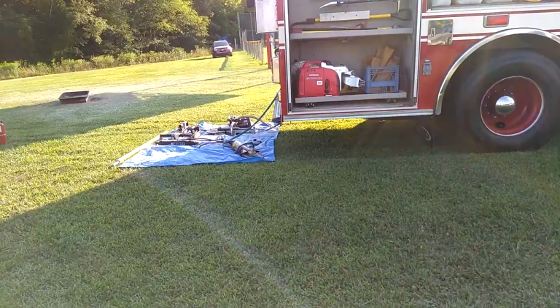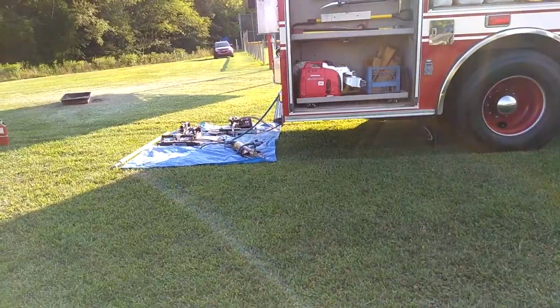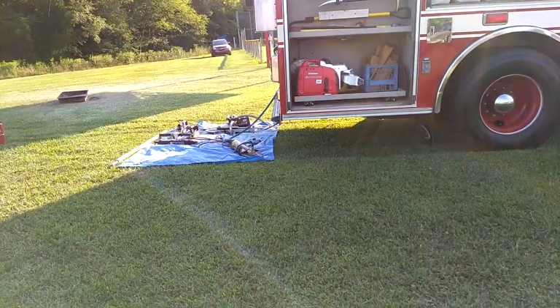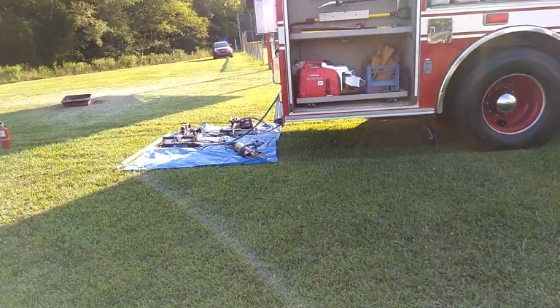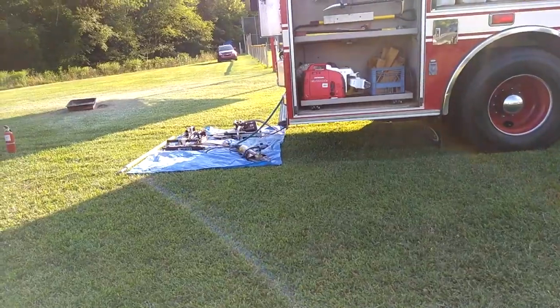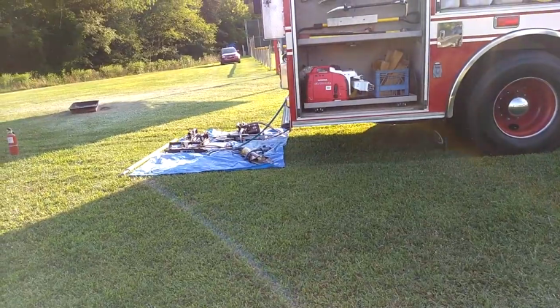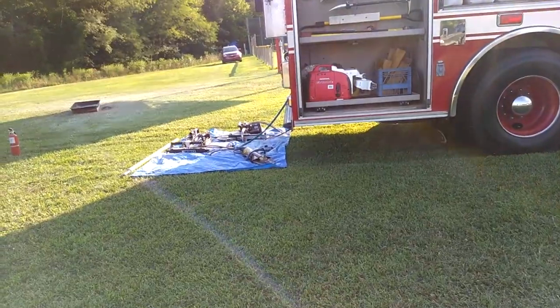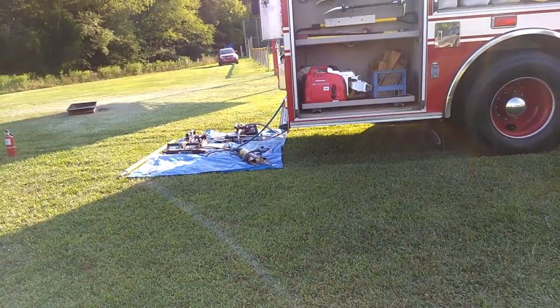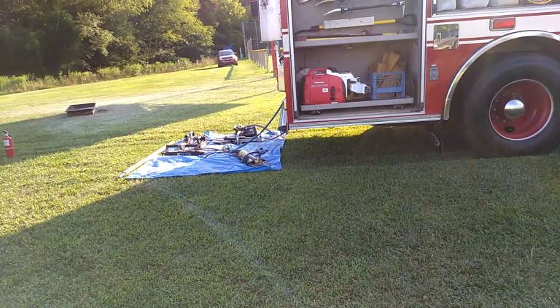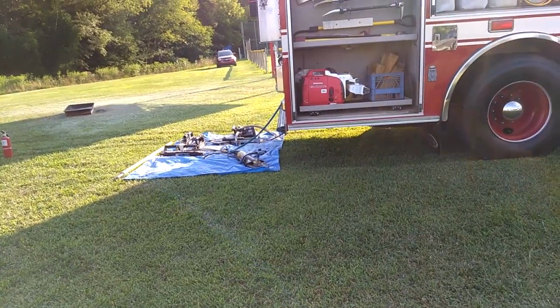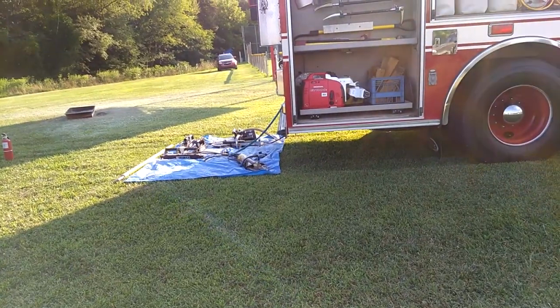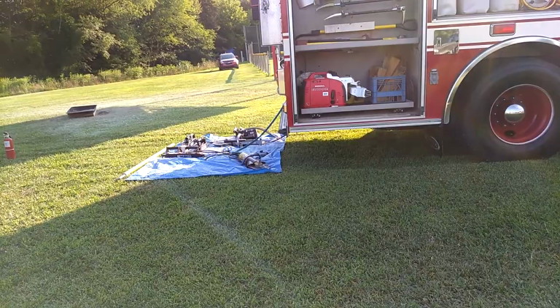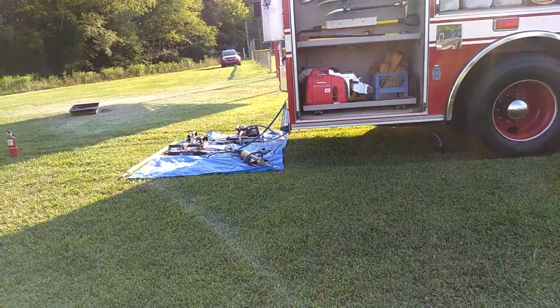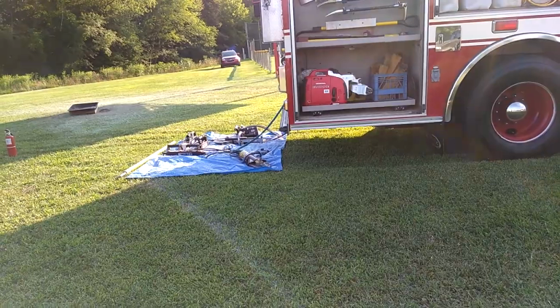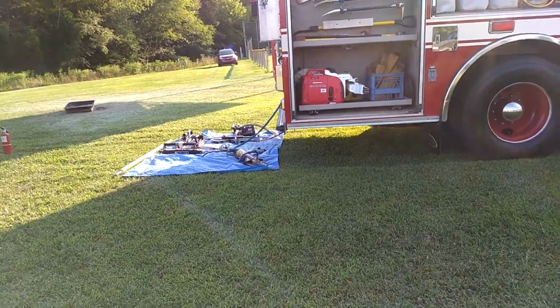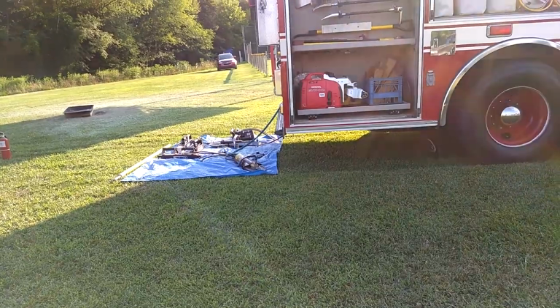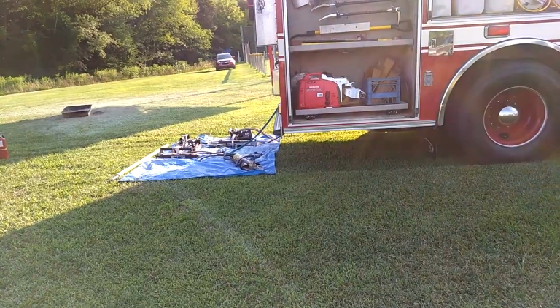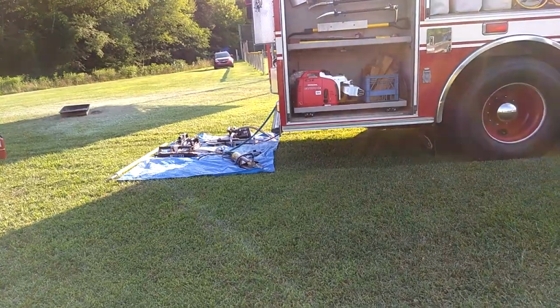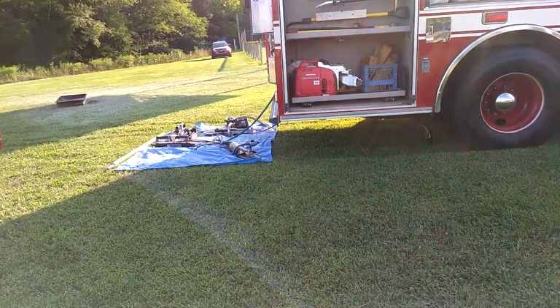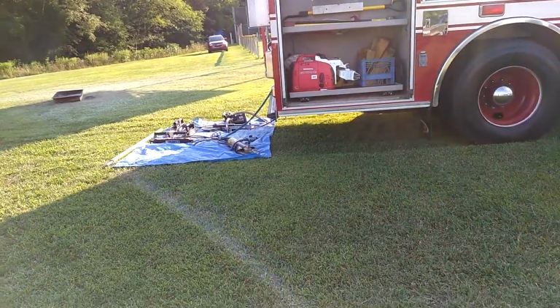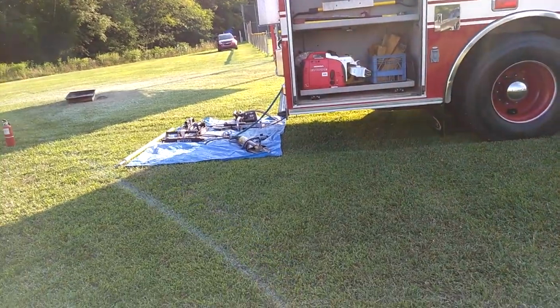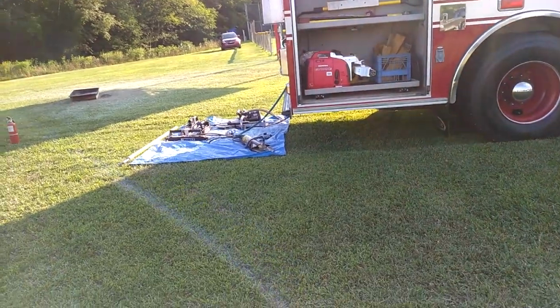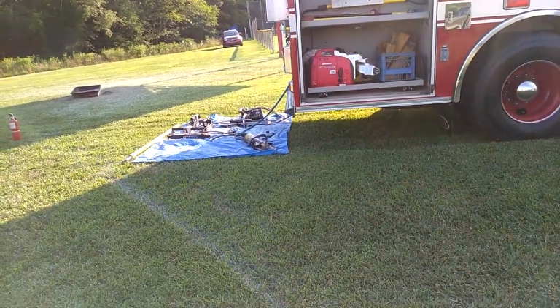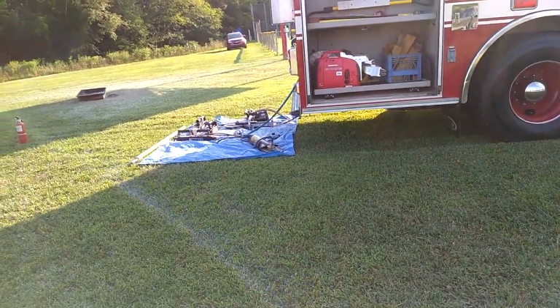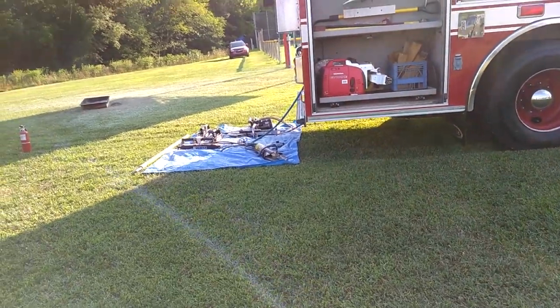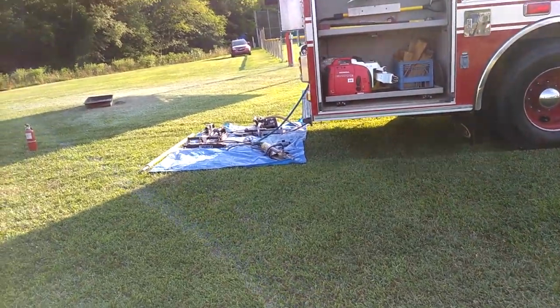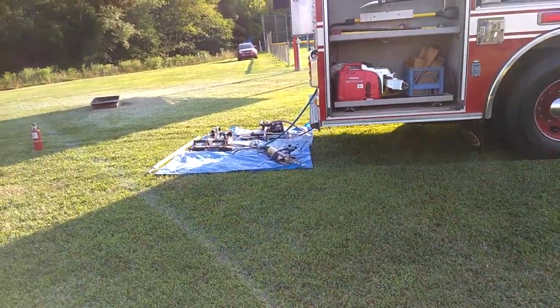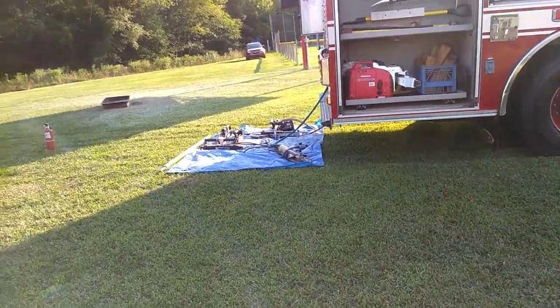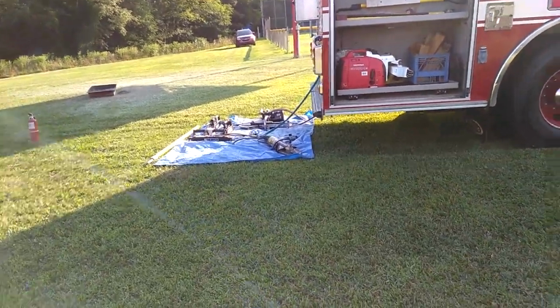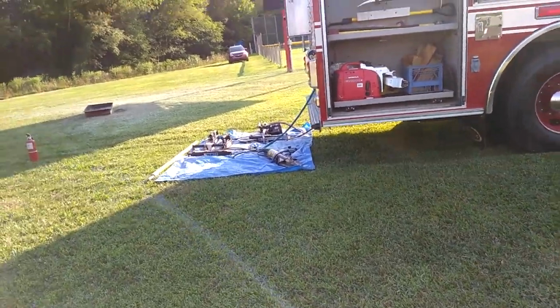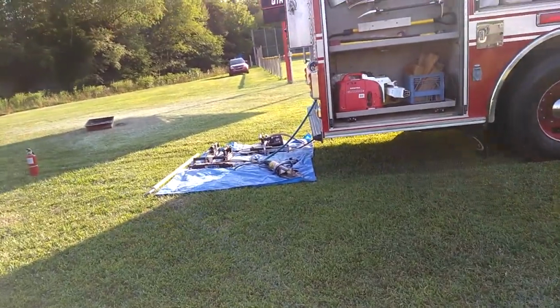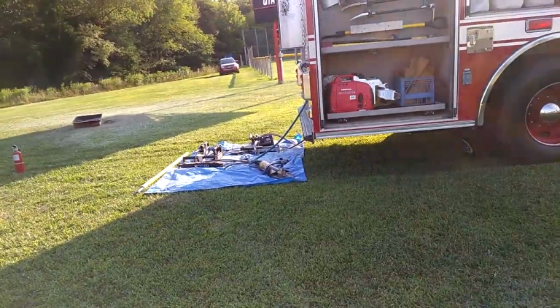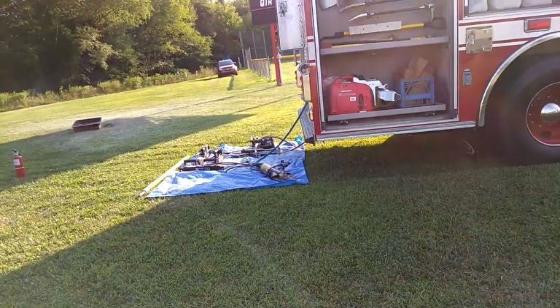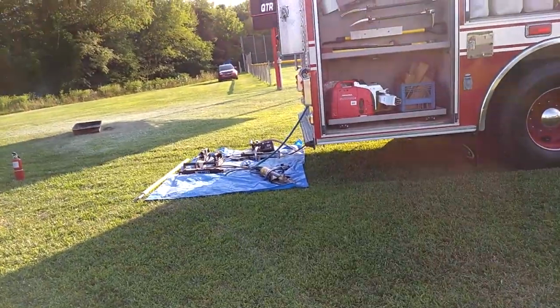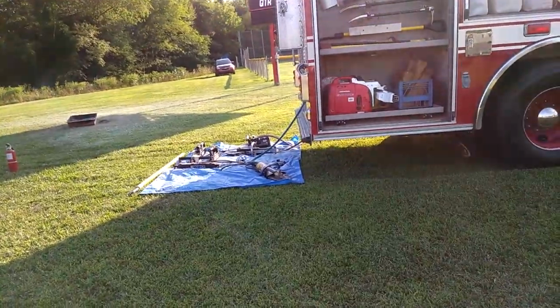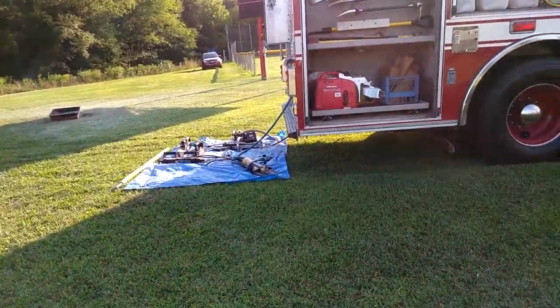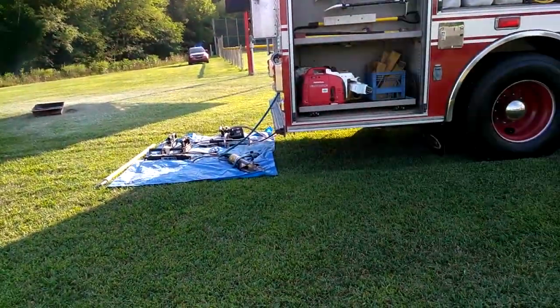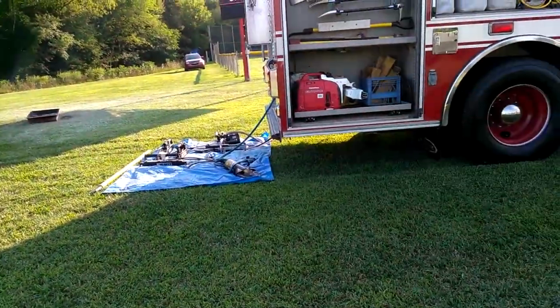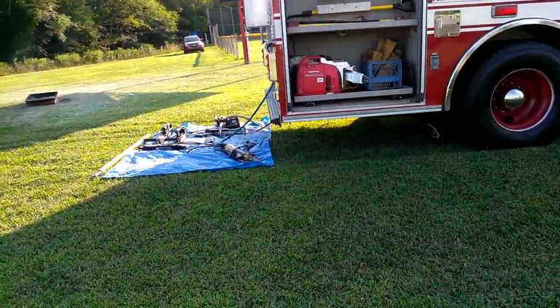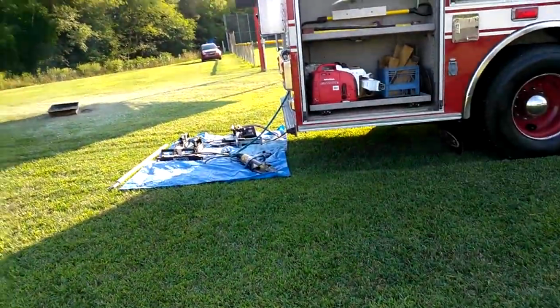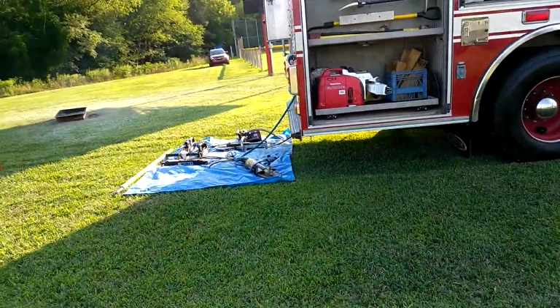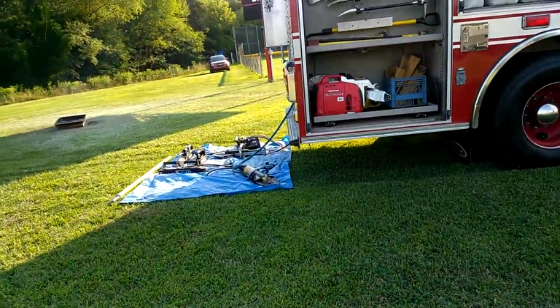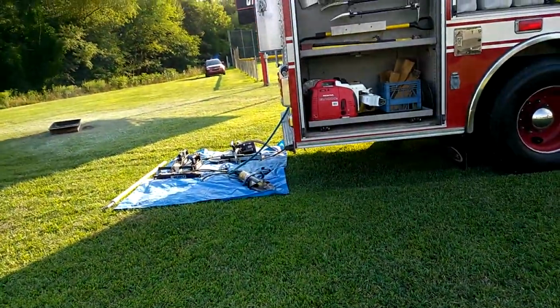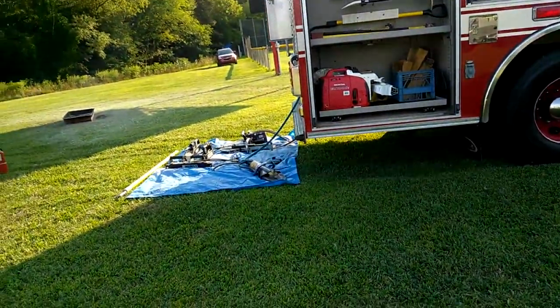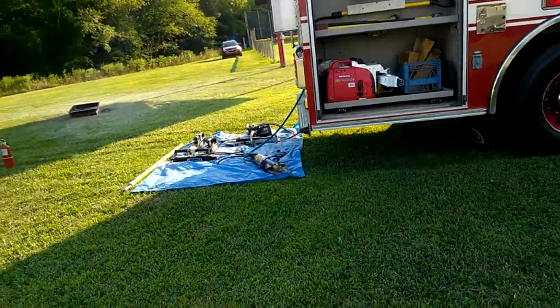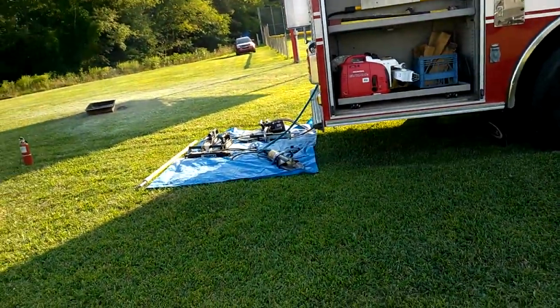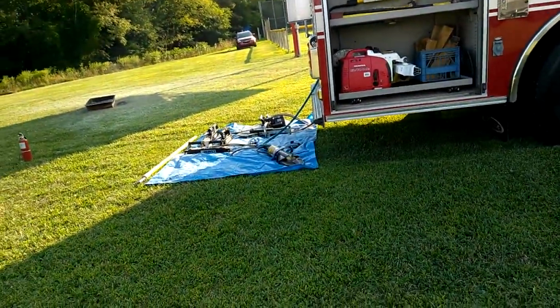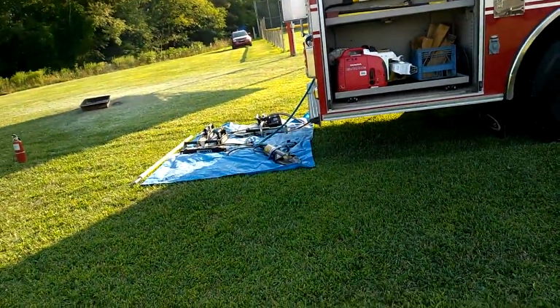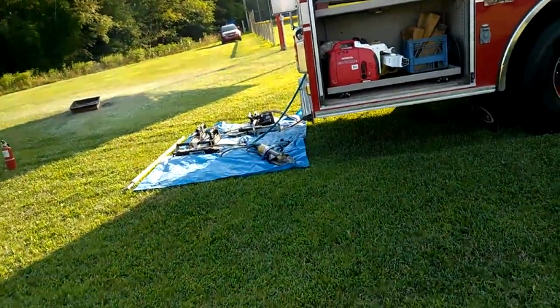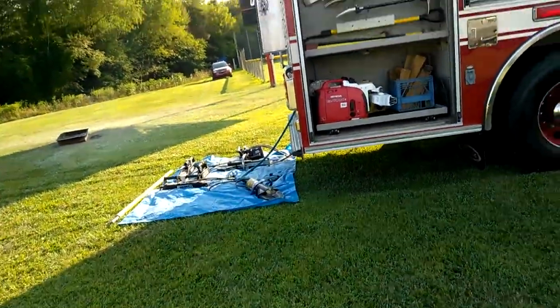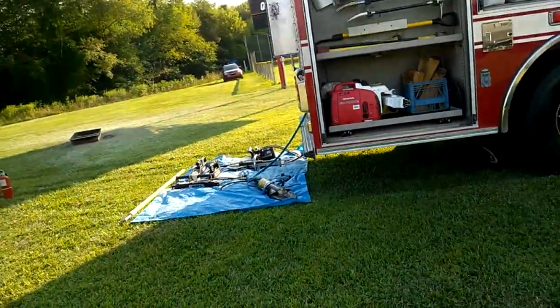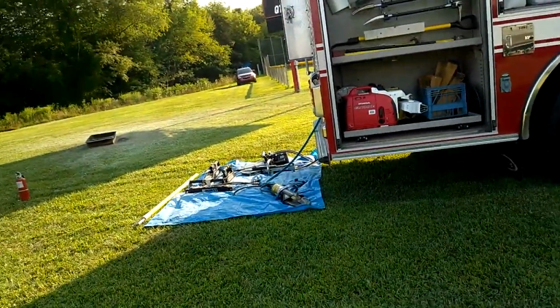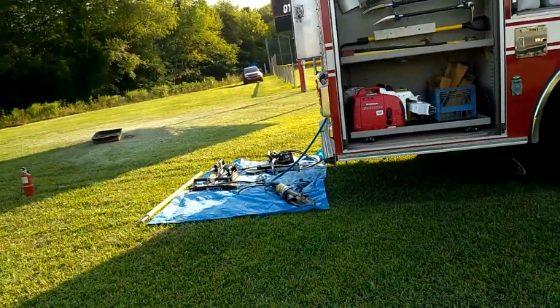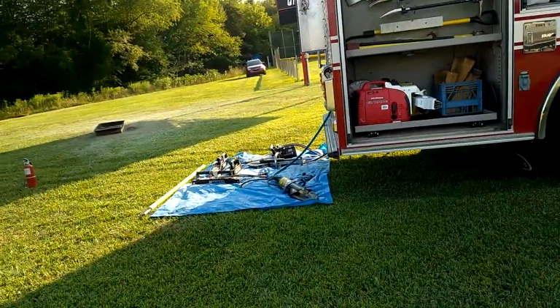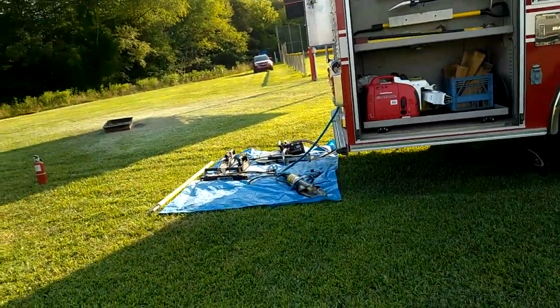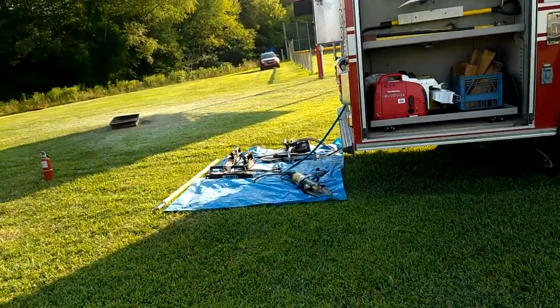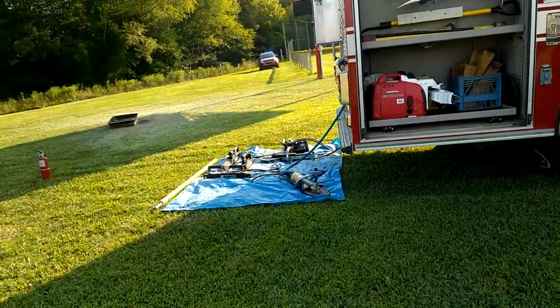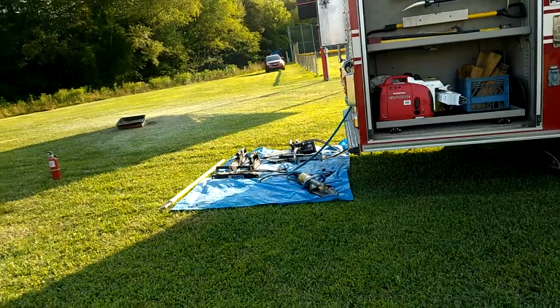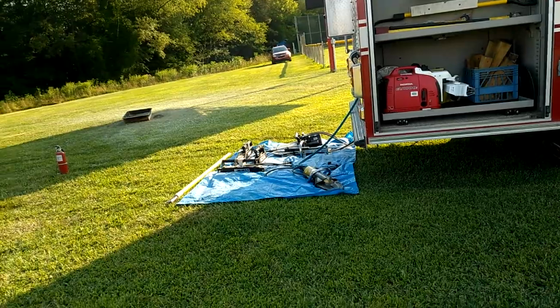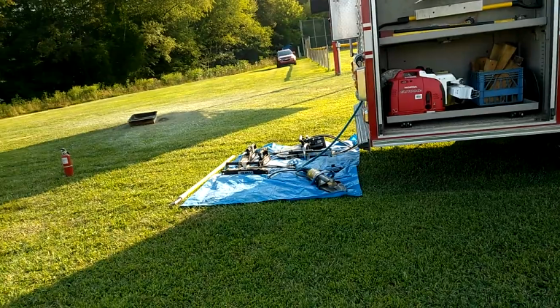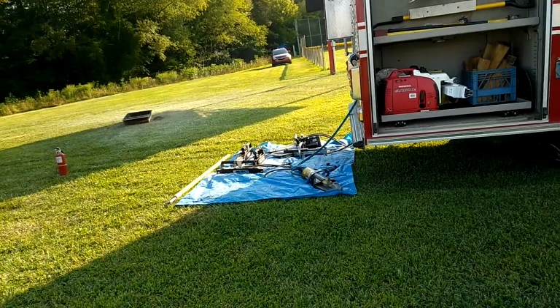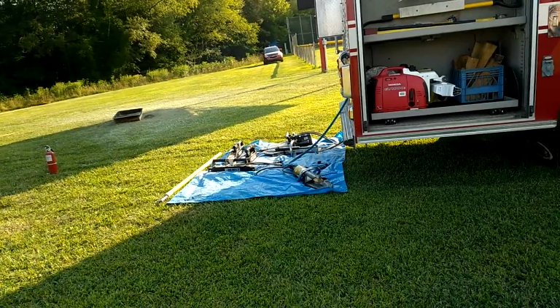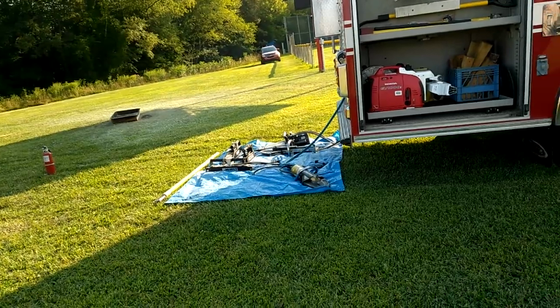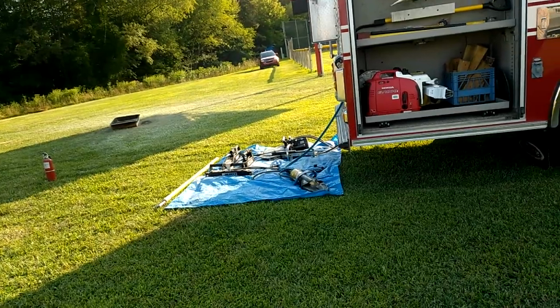And then we have the extrication tools on the ground there, to support for our personnel.